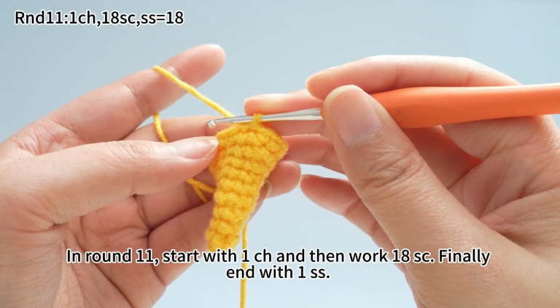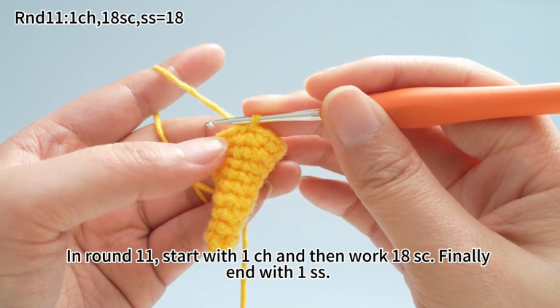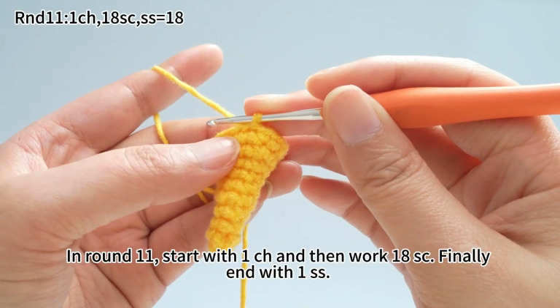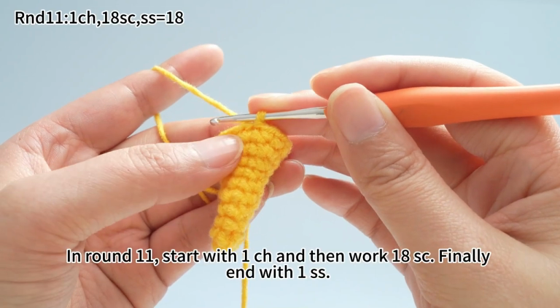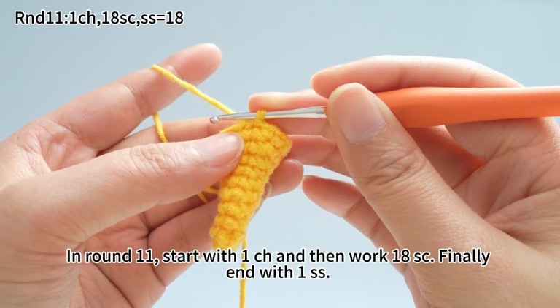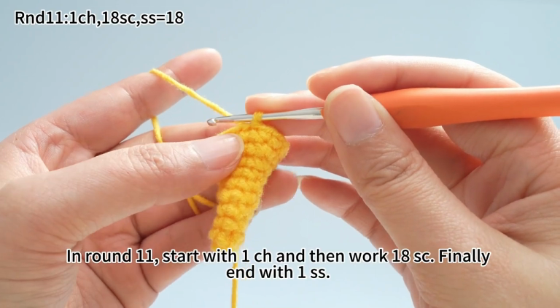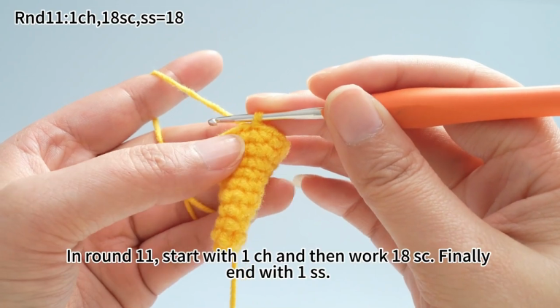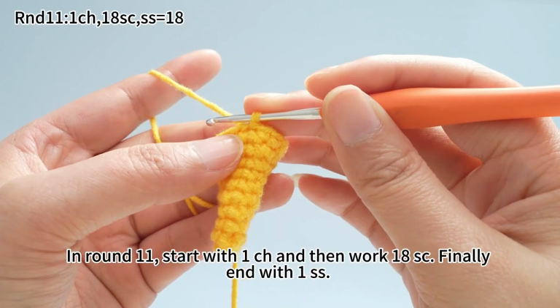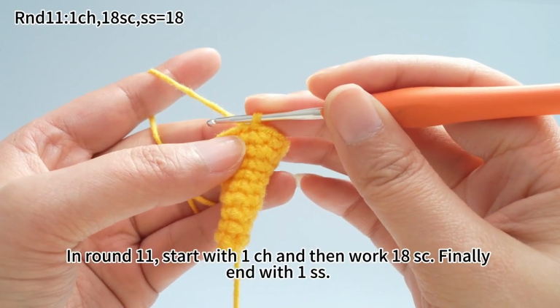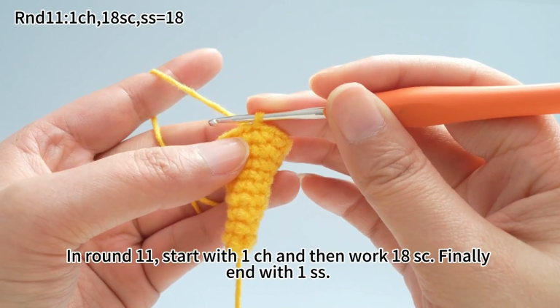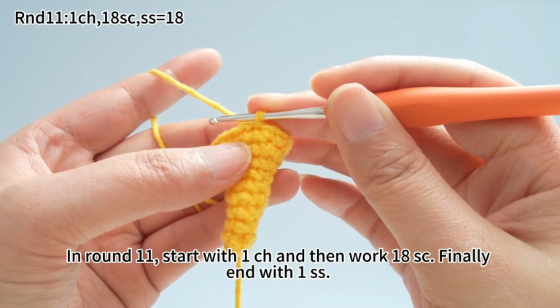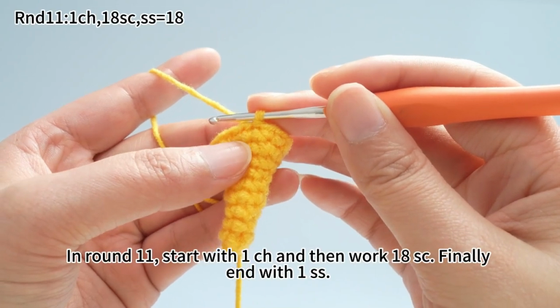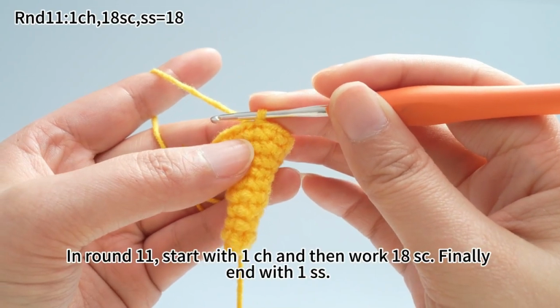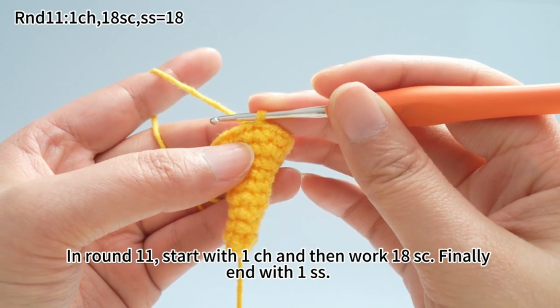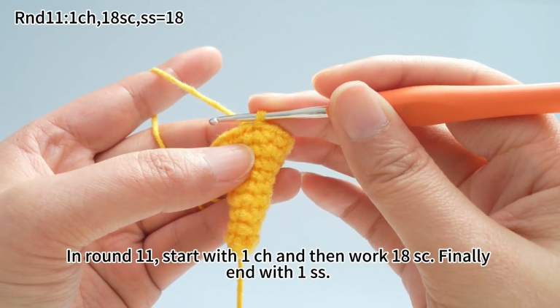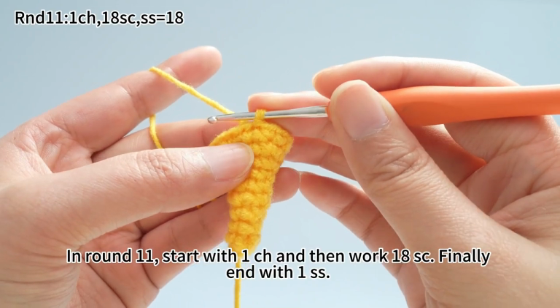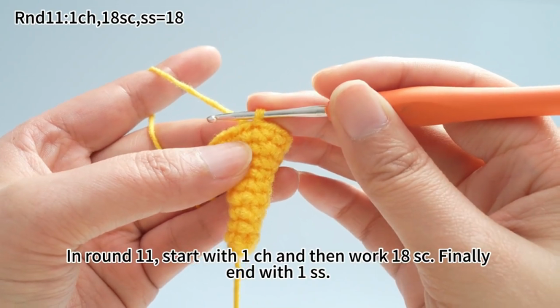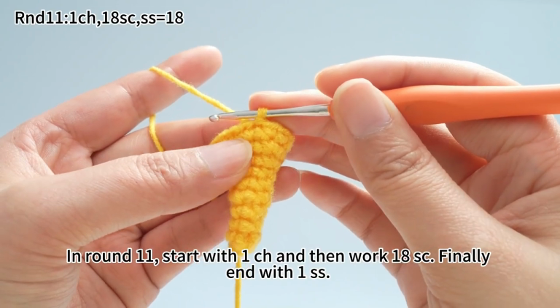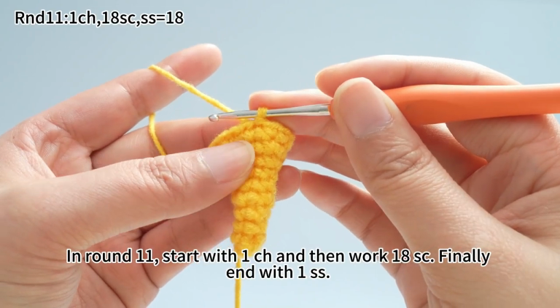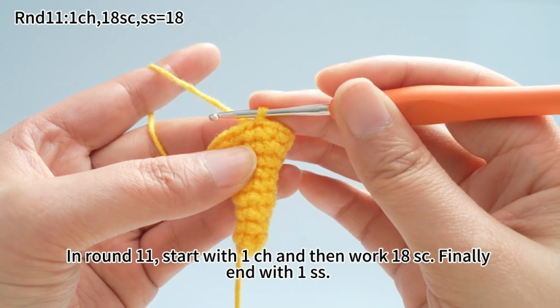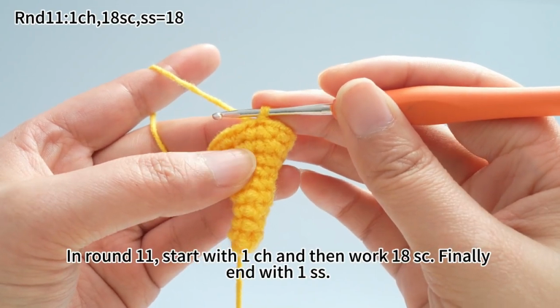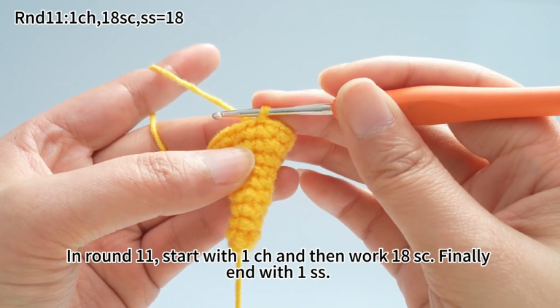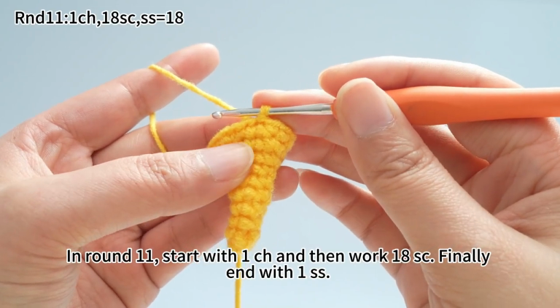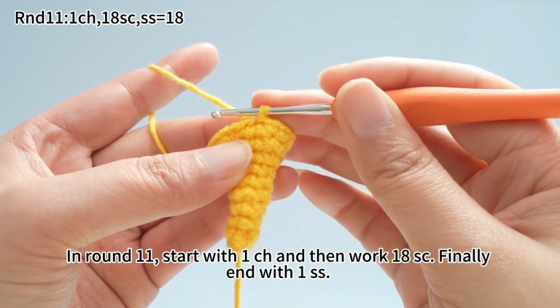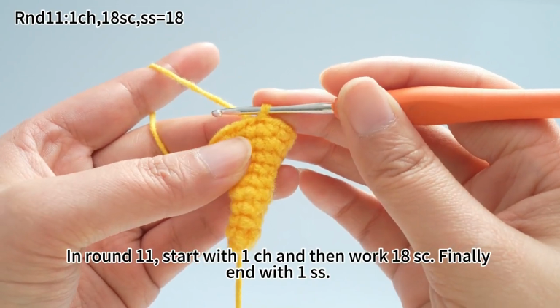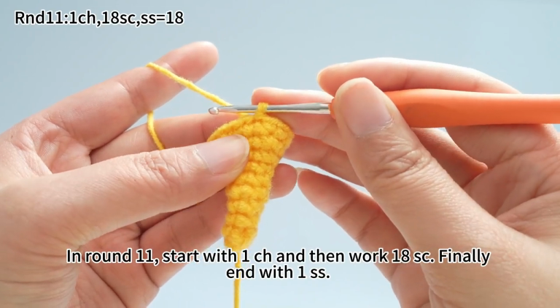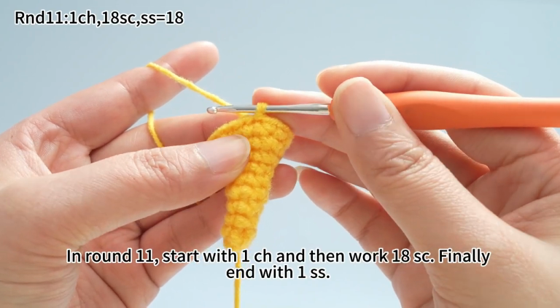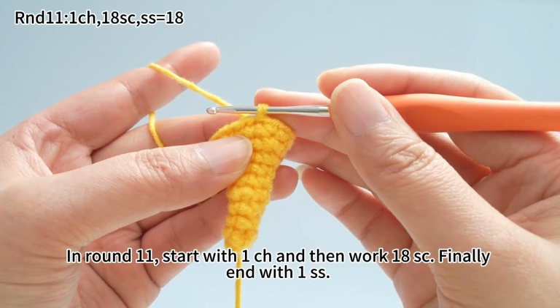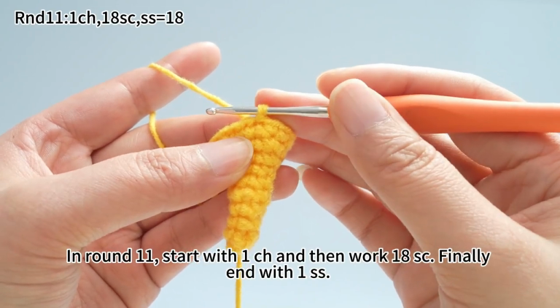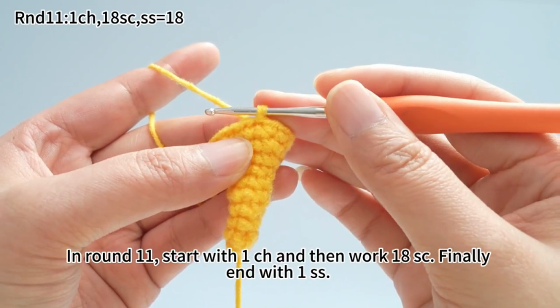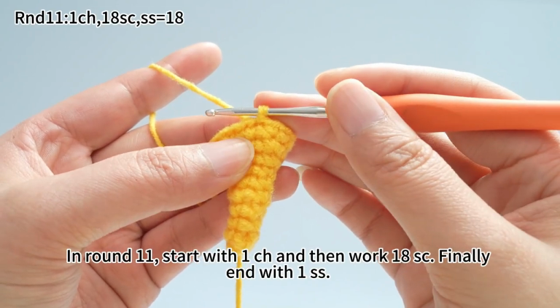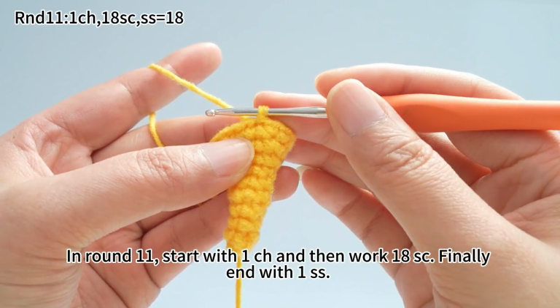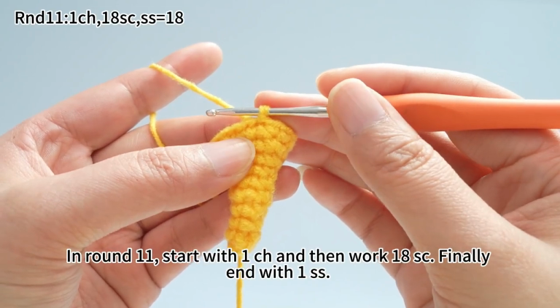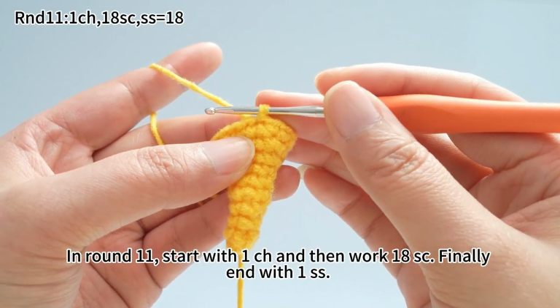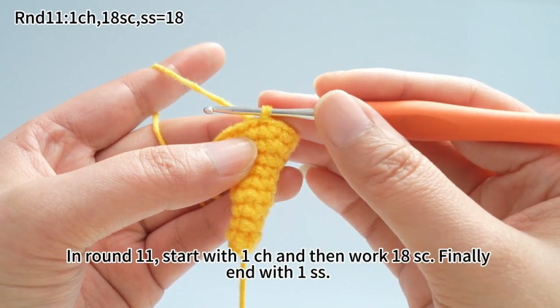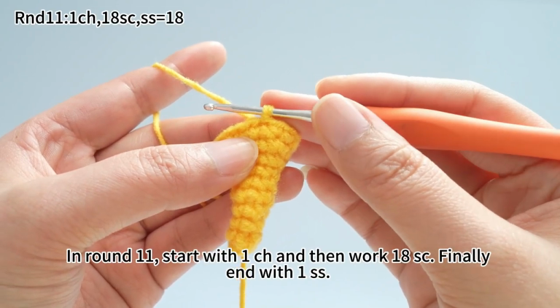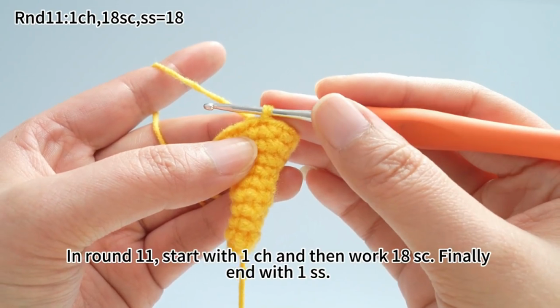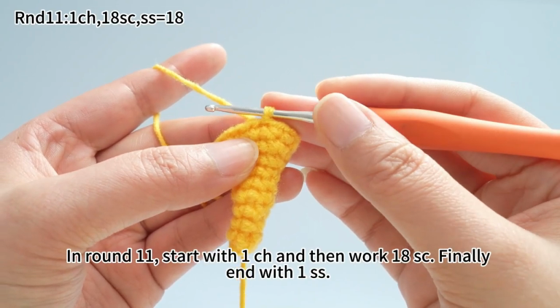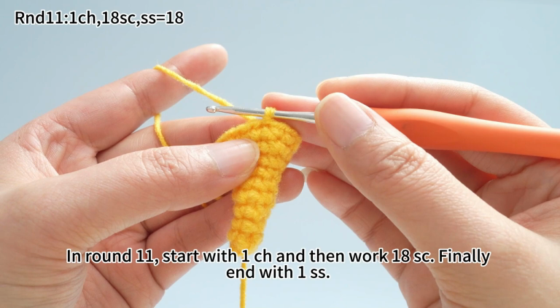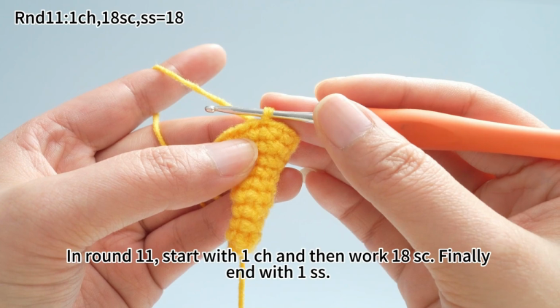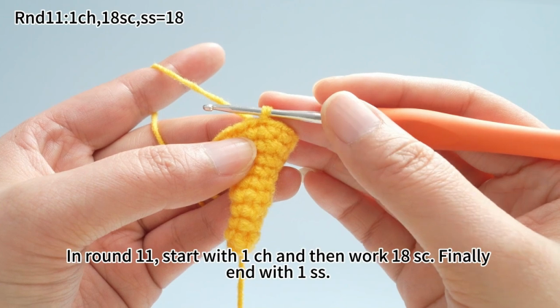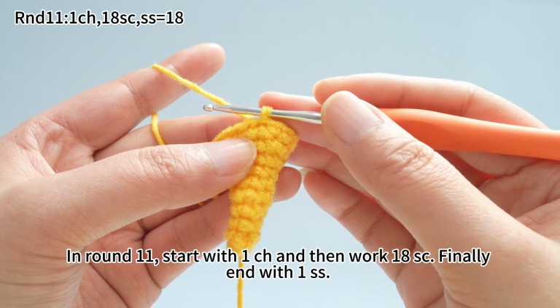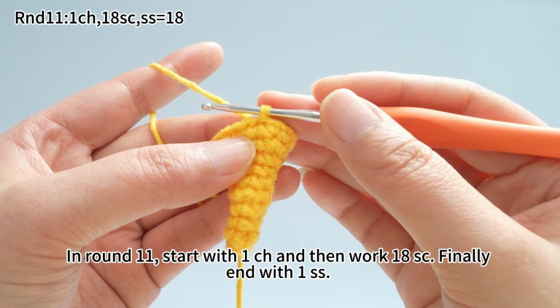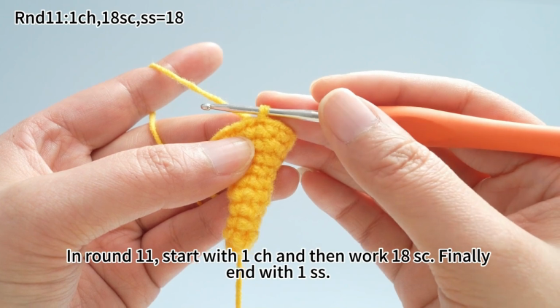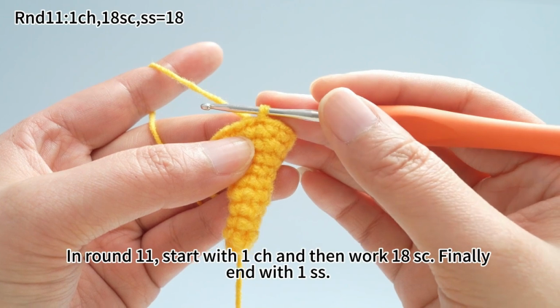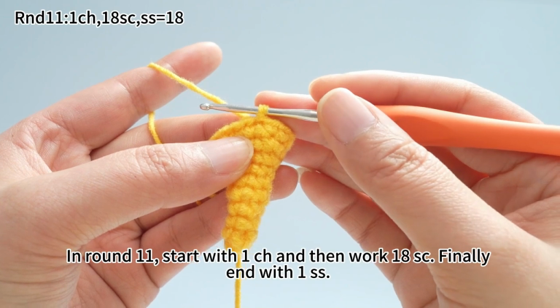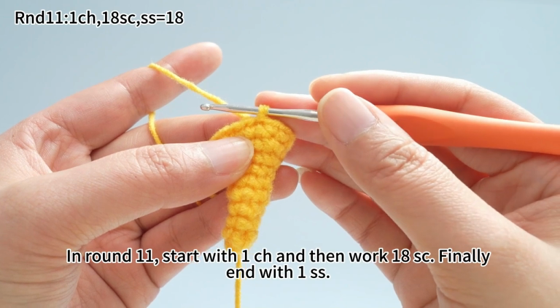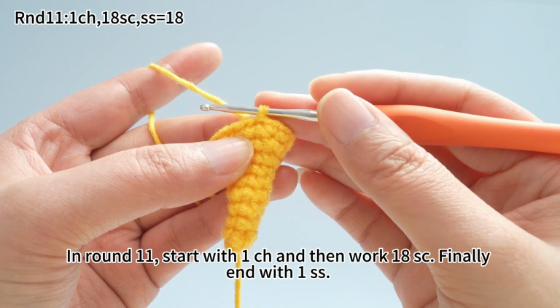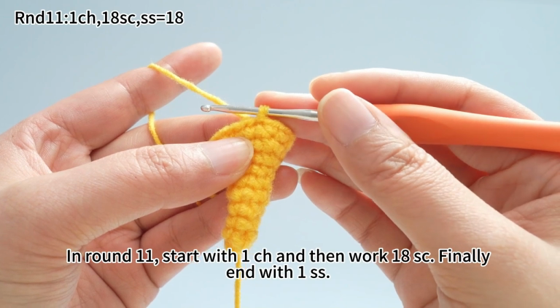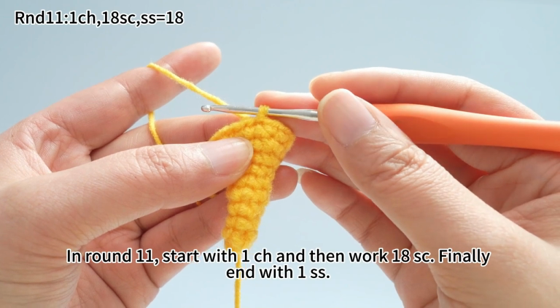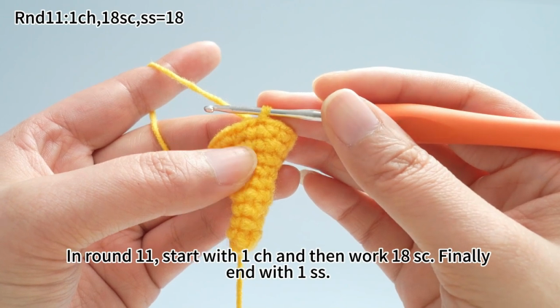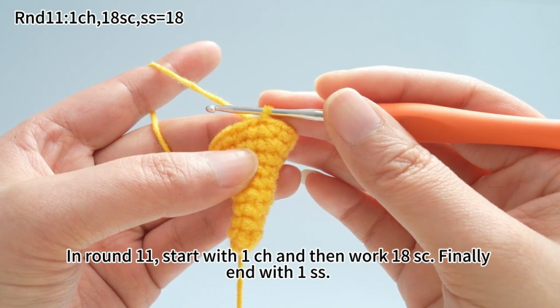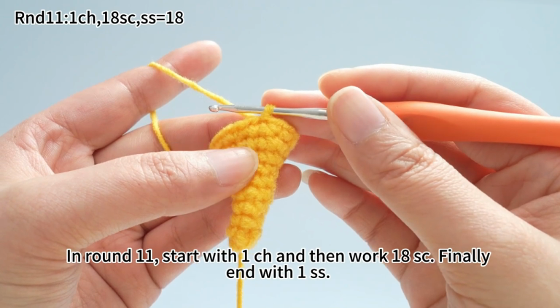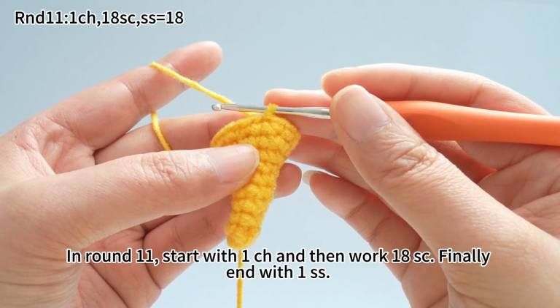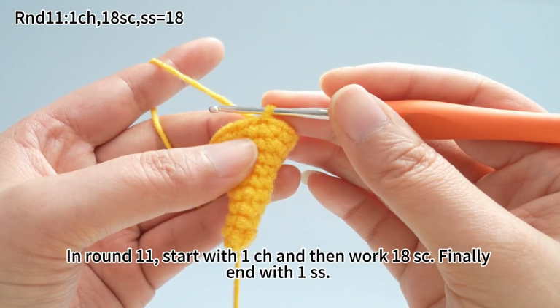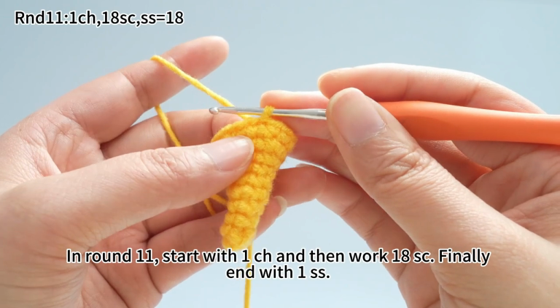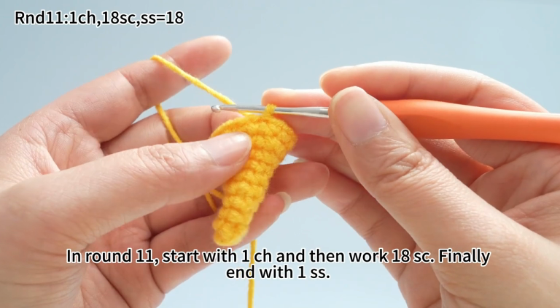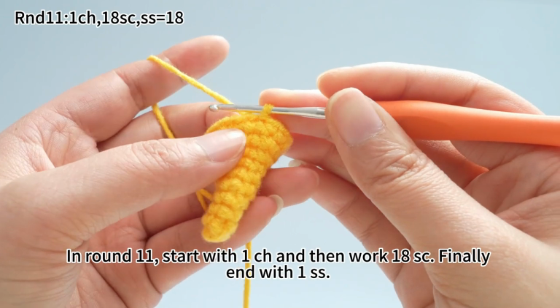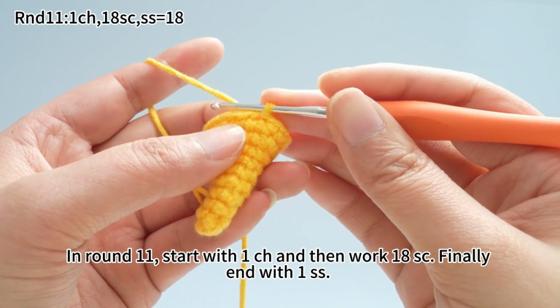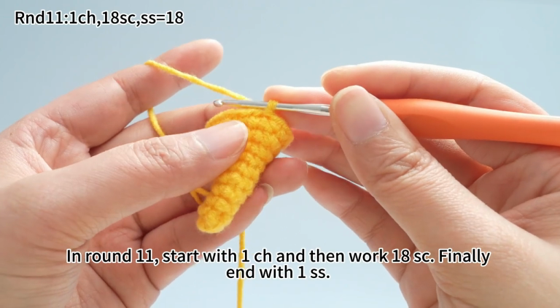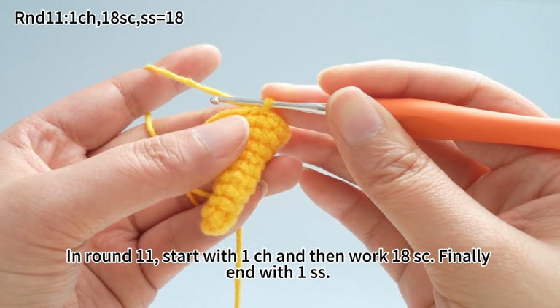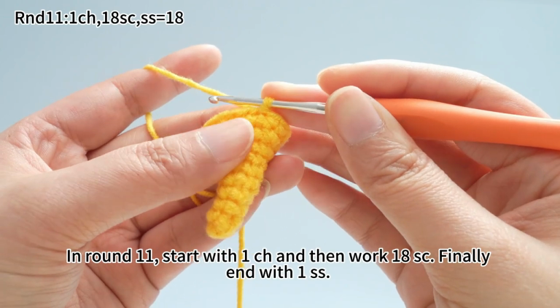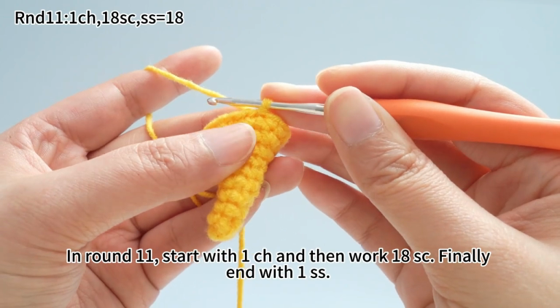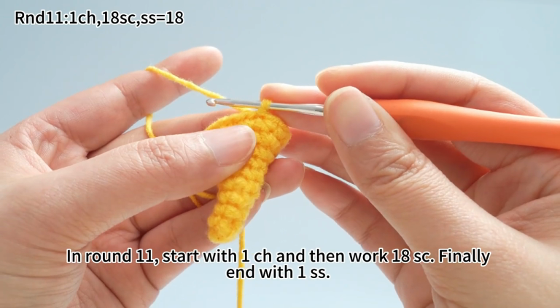In round 11, start with one chain stitch. And then work 18 single crochets. Finally, end with one slip stitch.